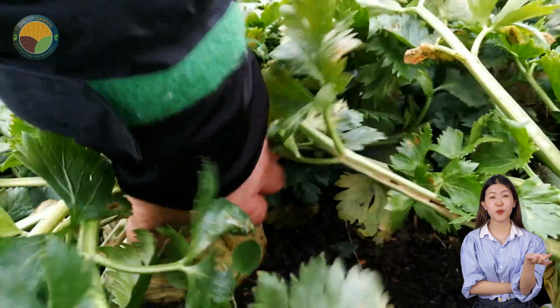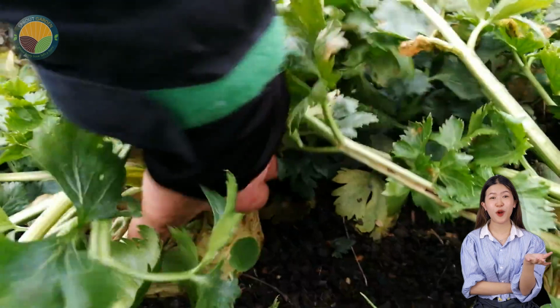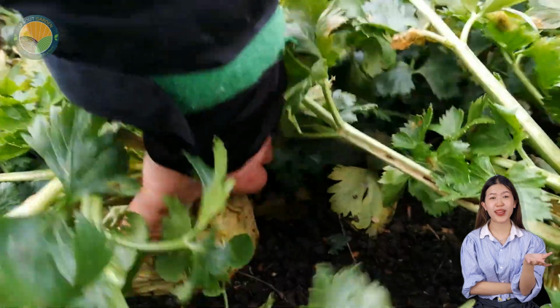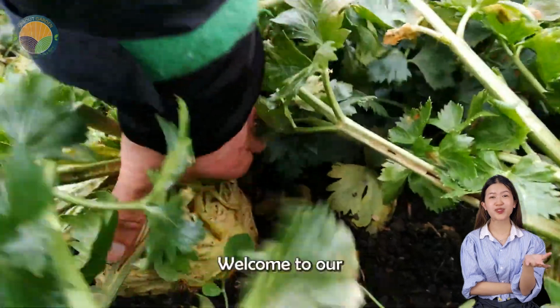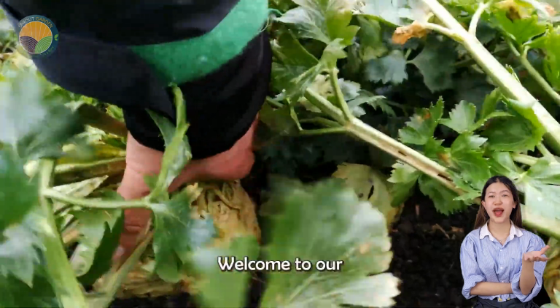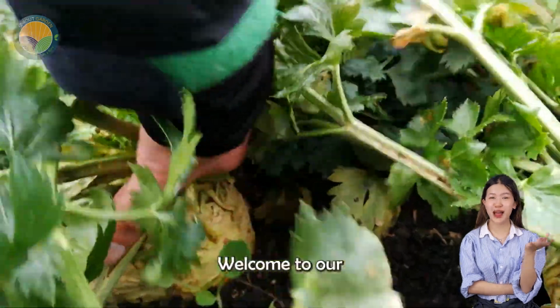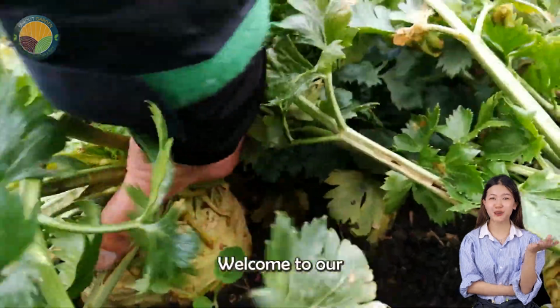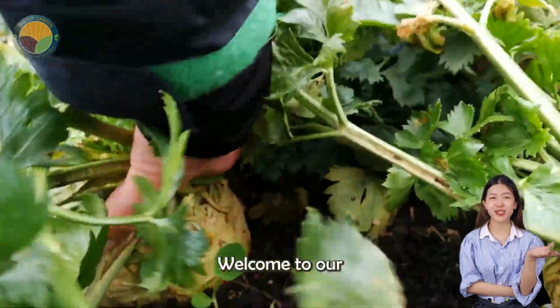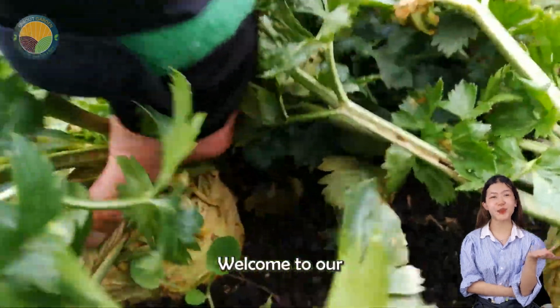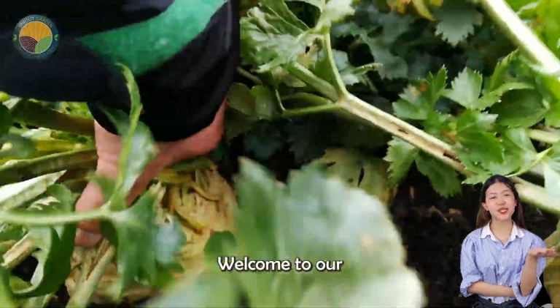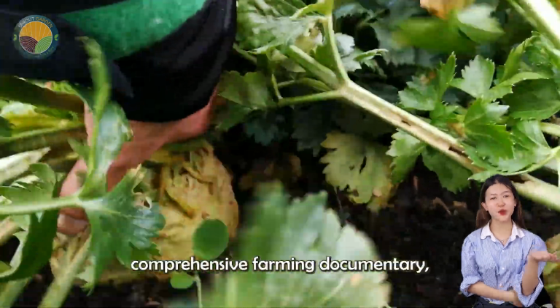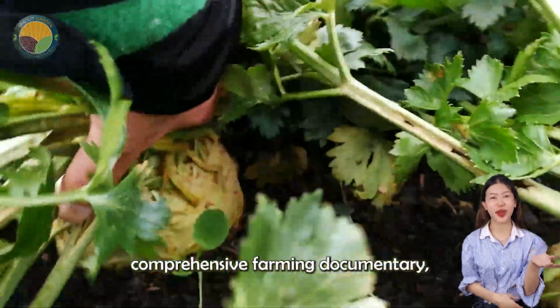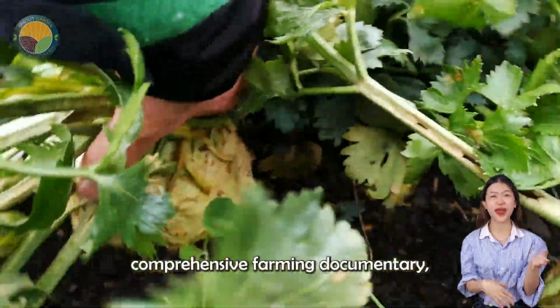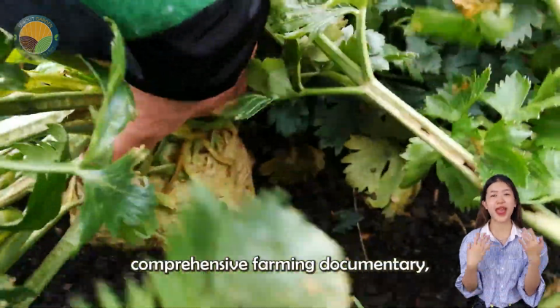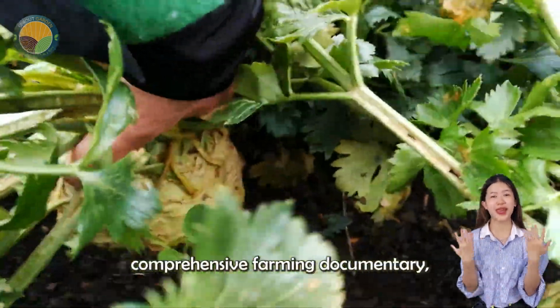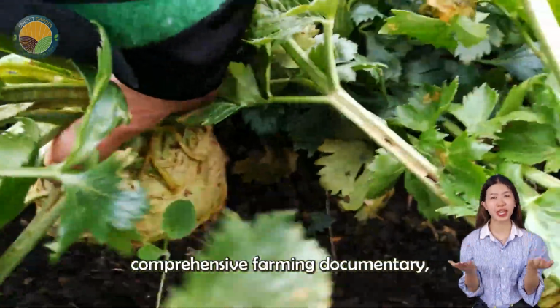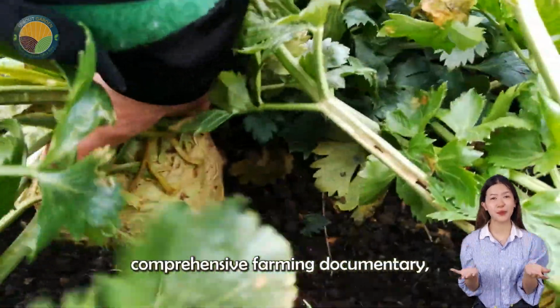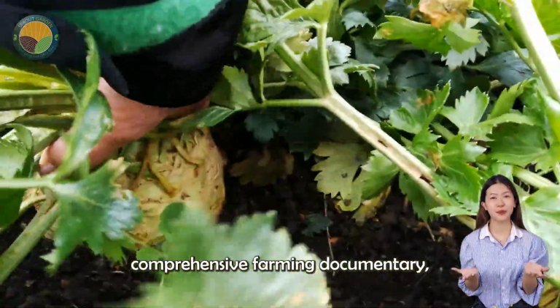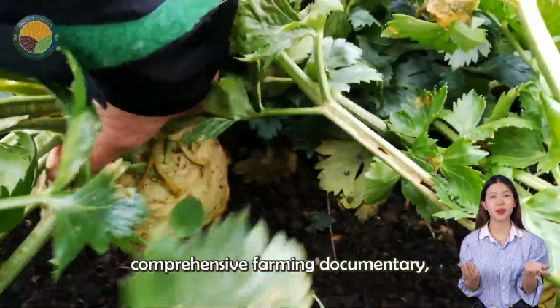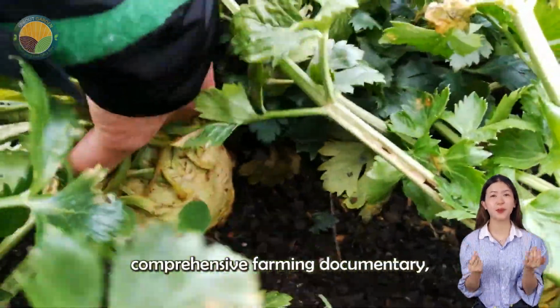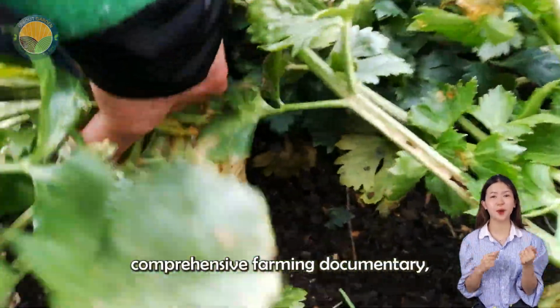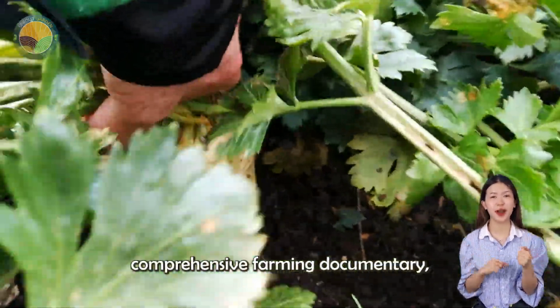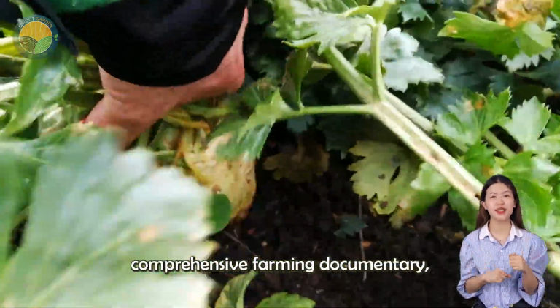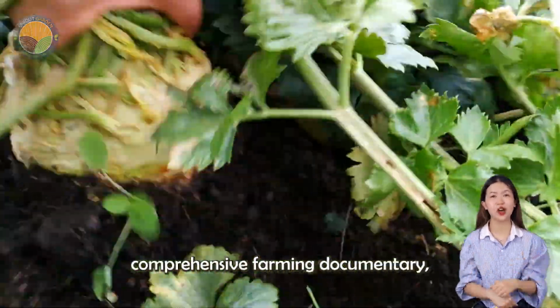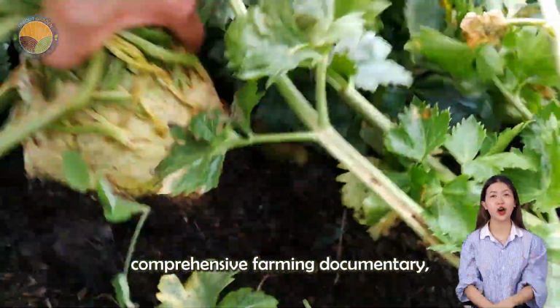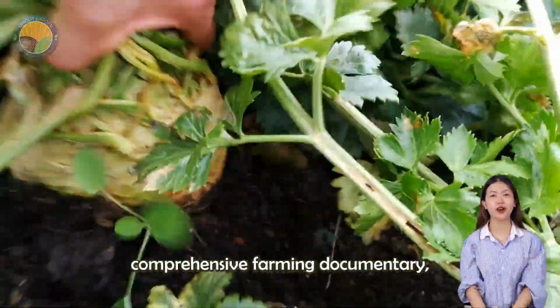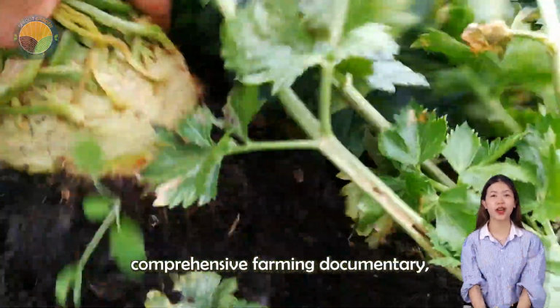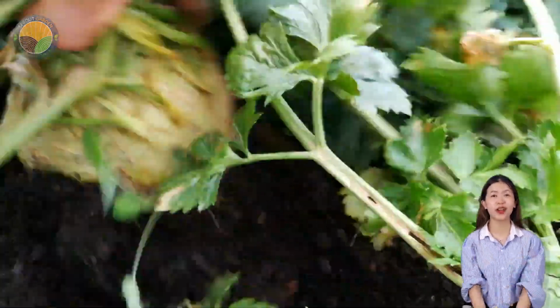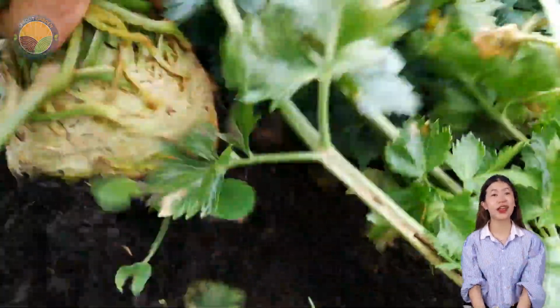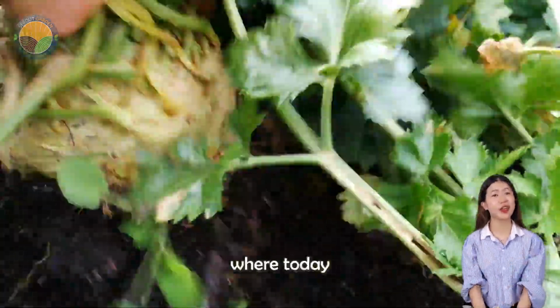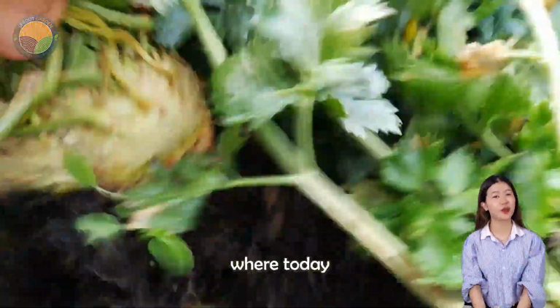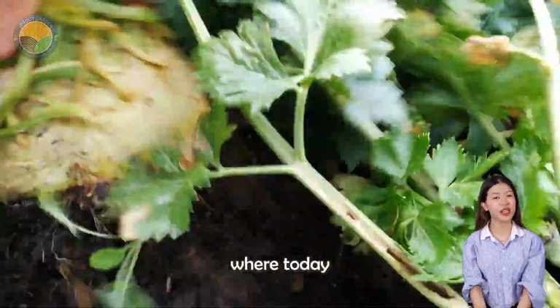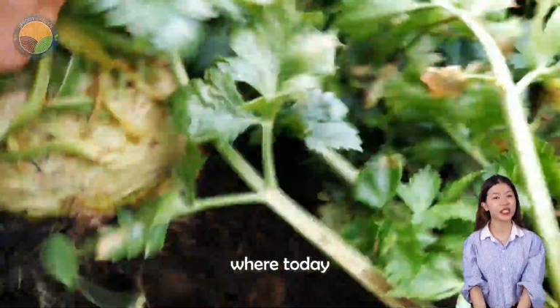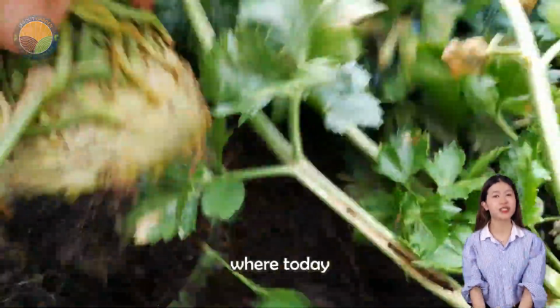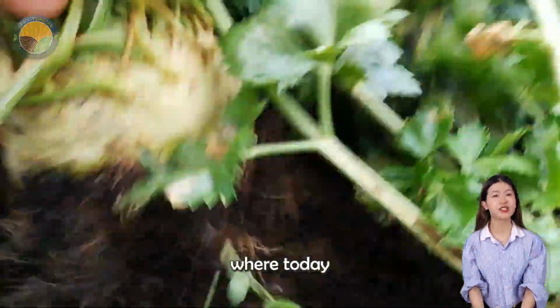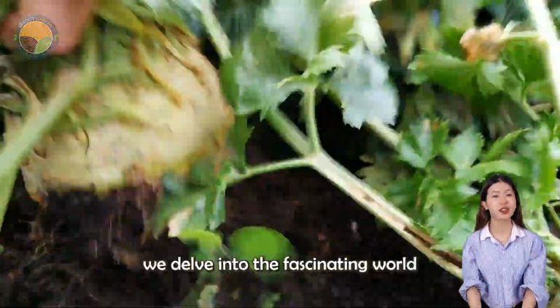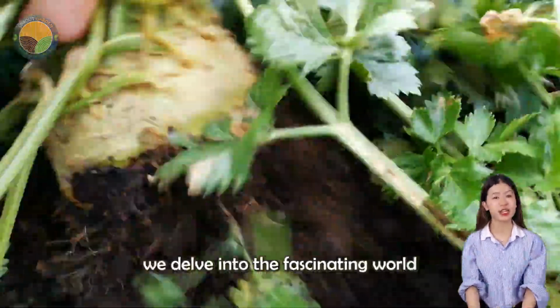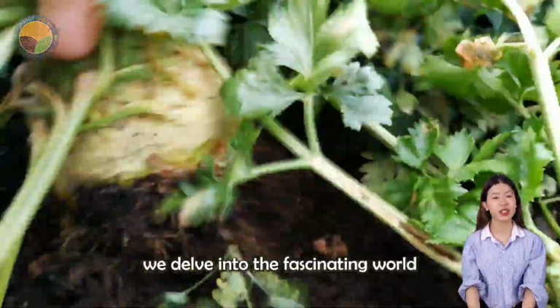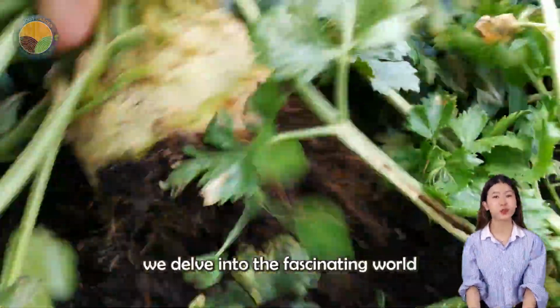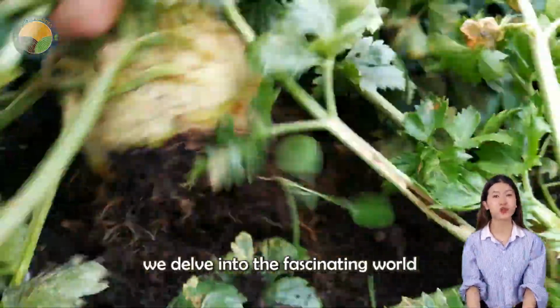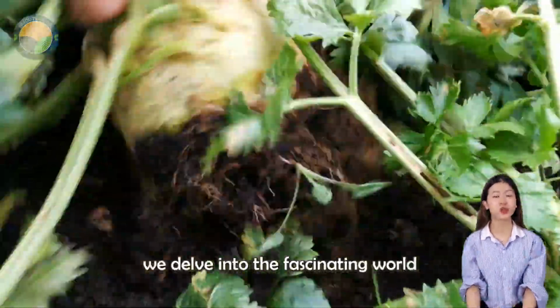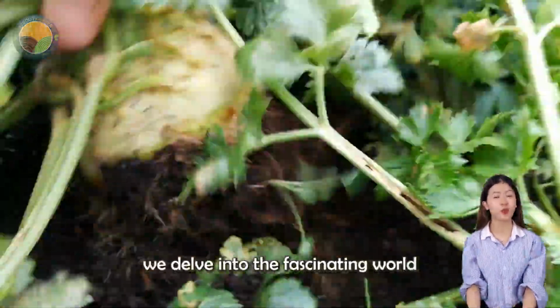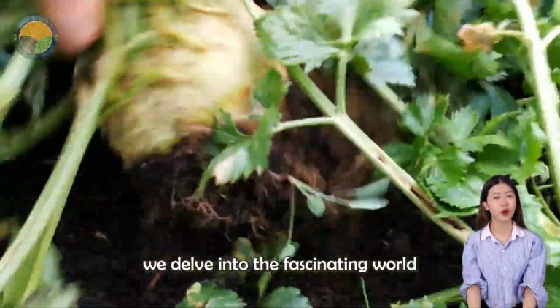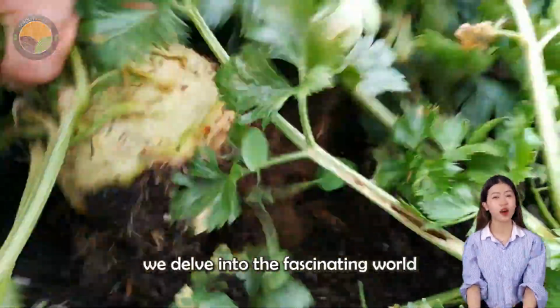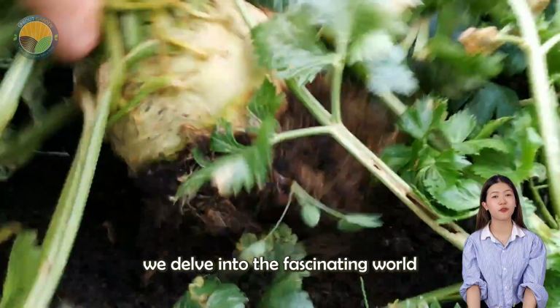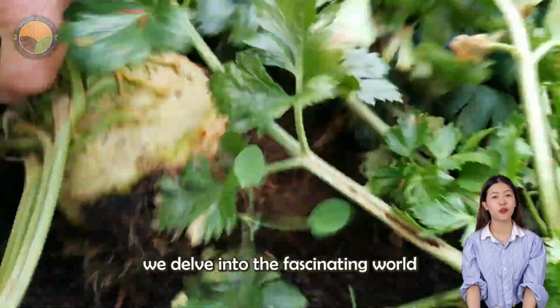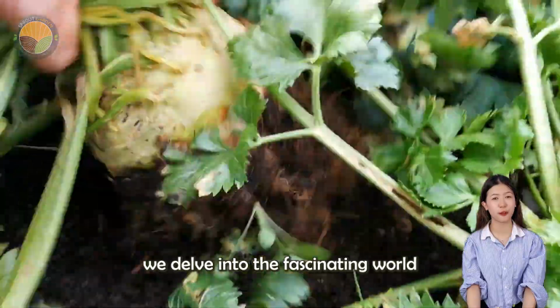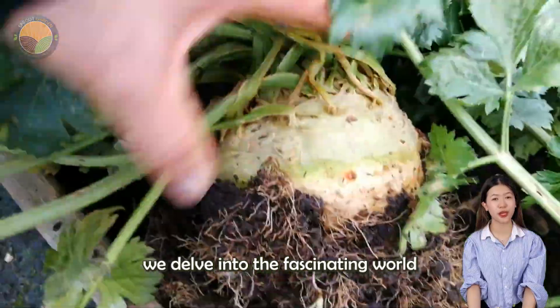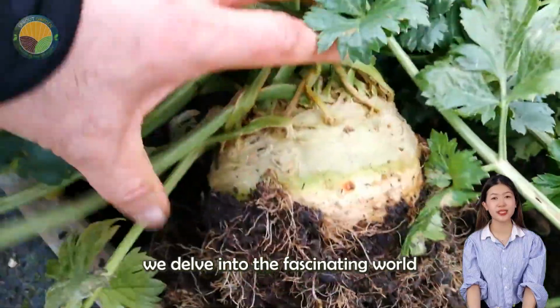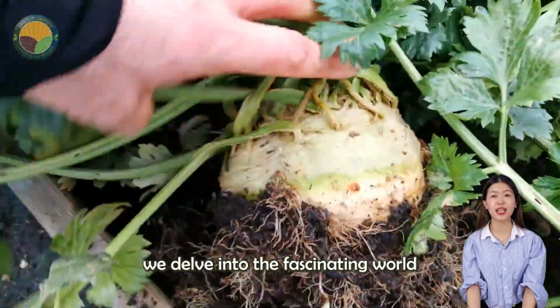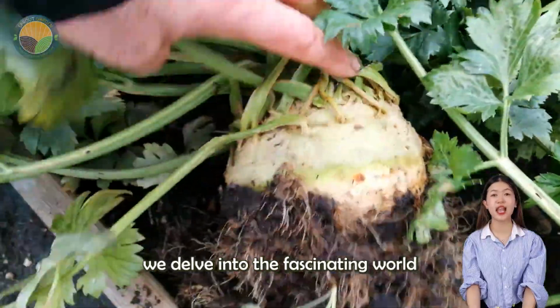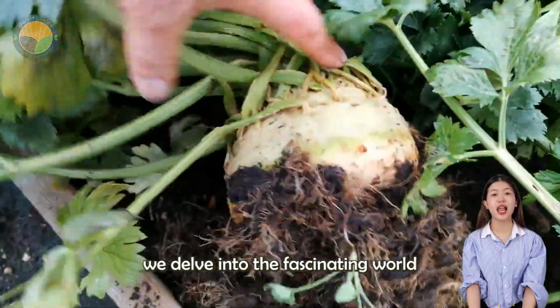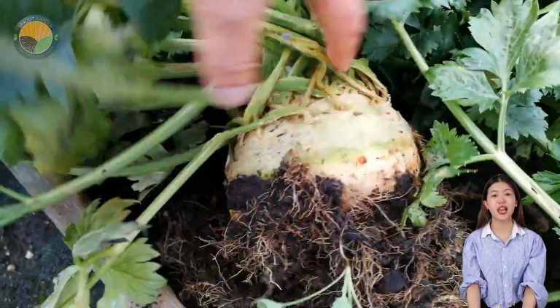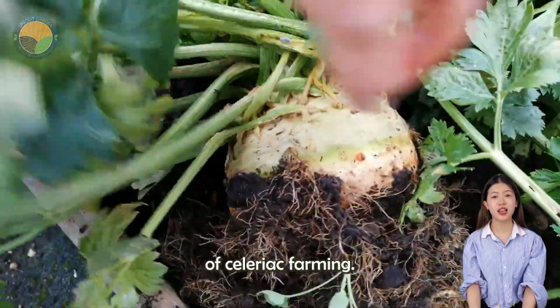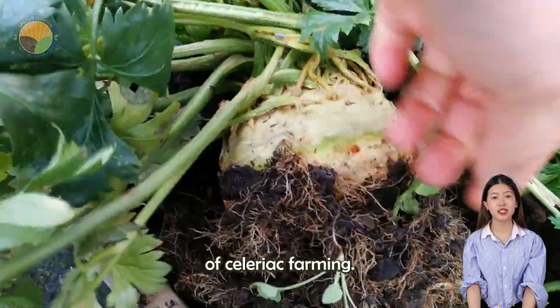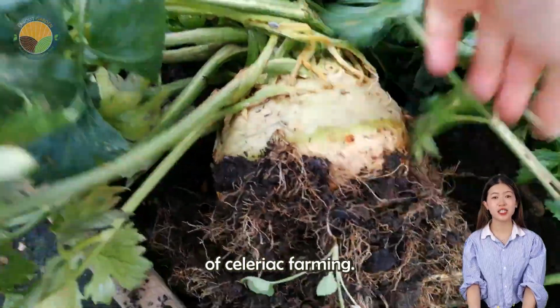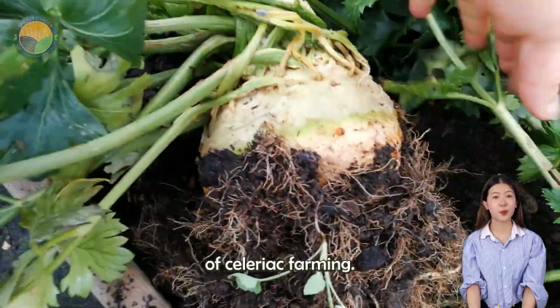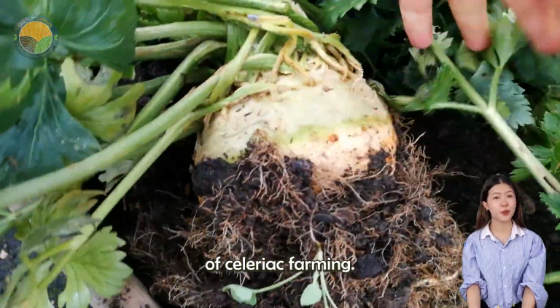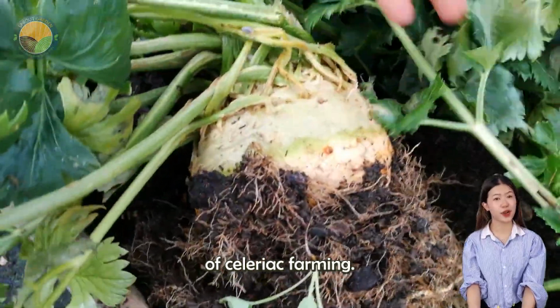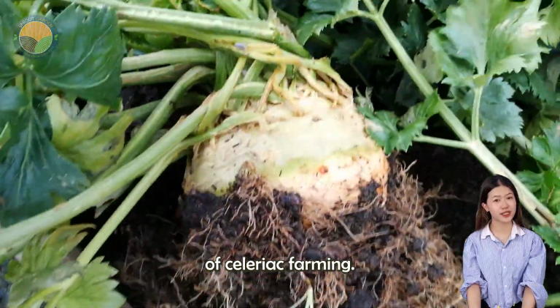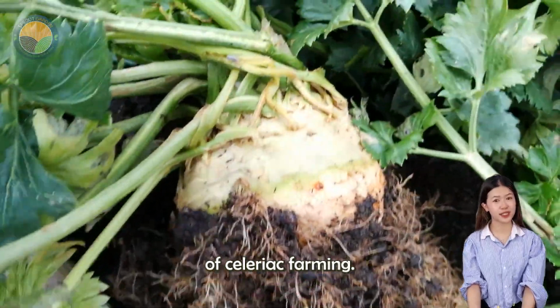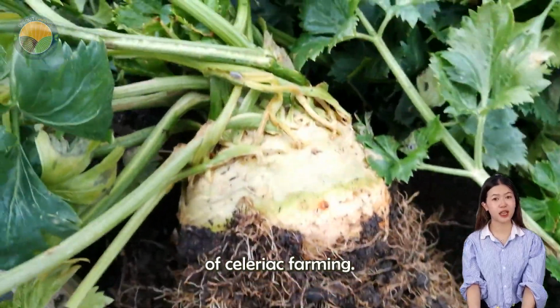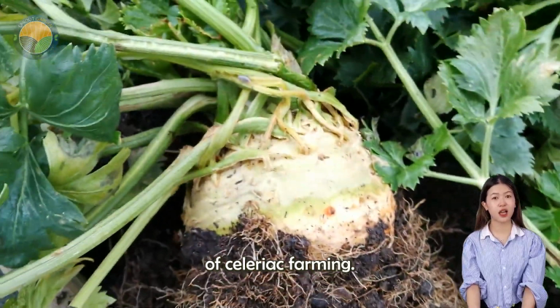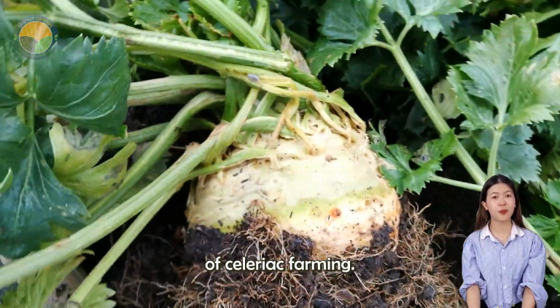Welcome to our comprehensive farming documentary, where today we delve into the fascinating world of celeriac farming.